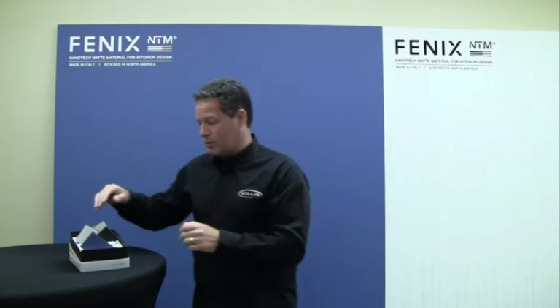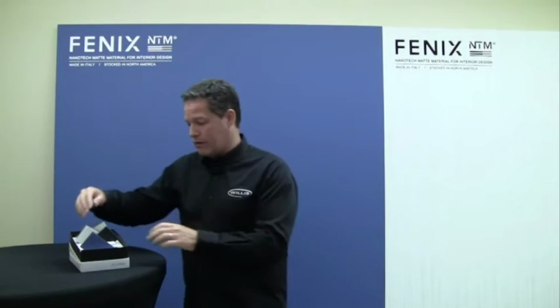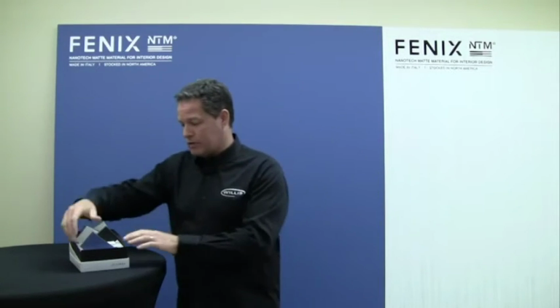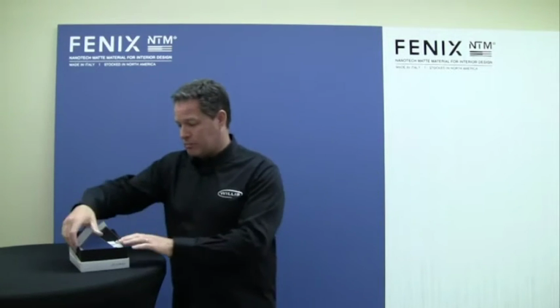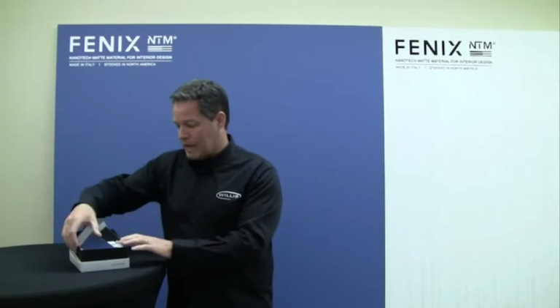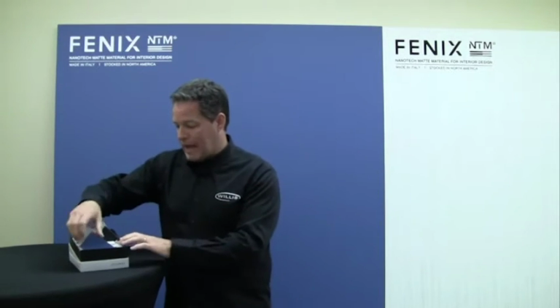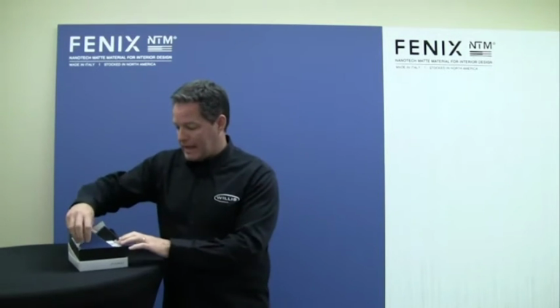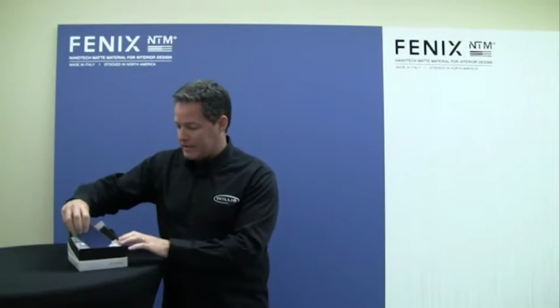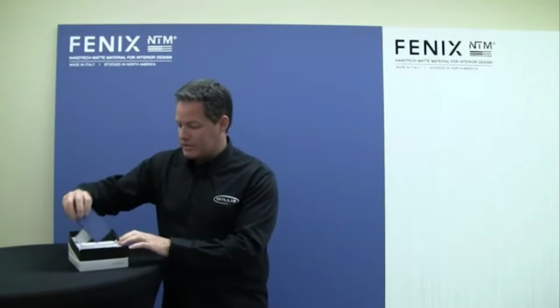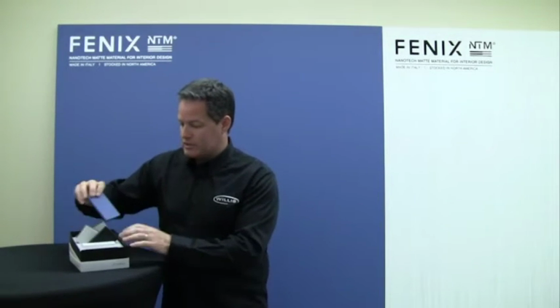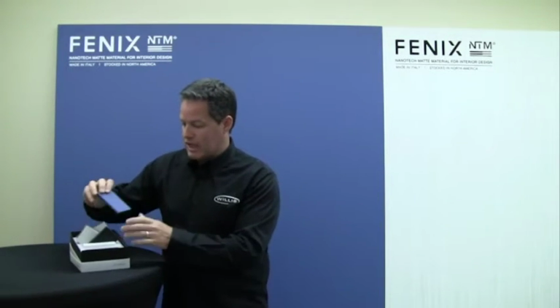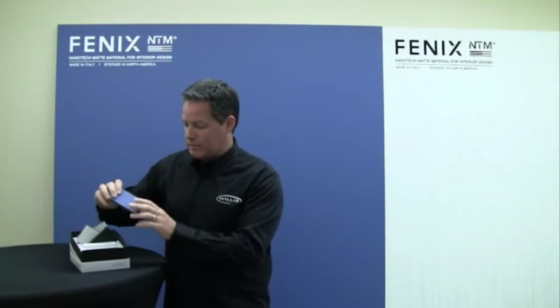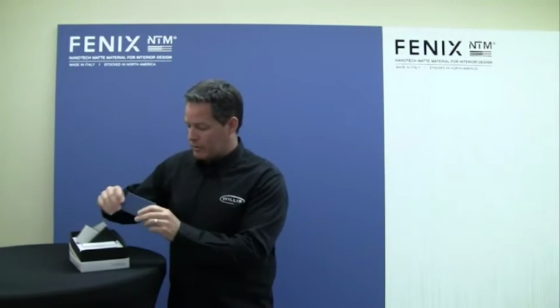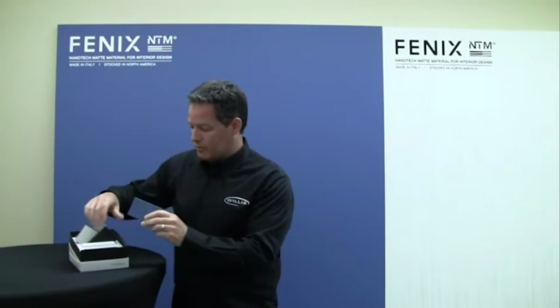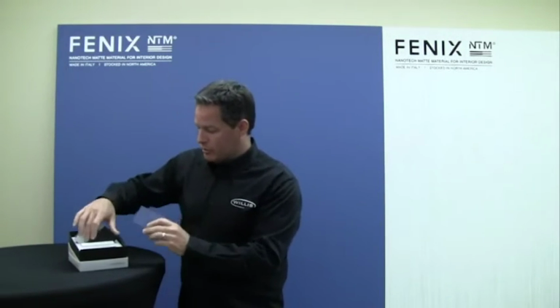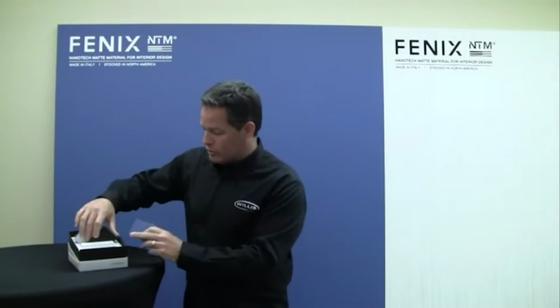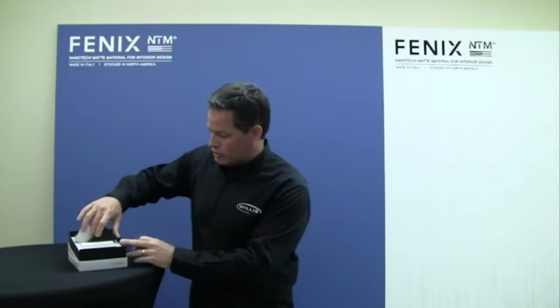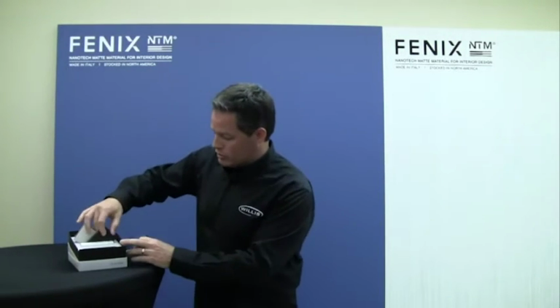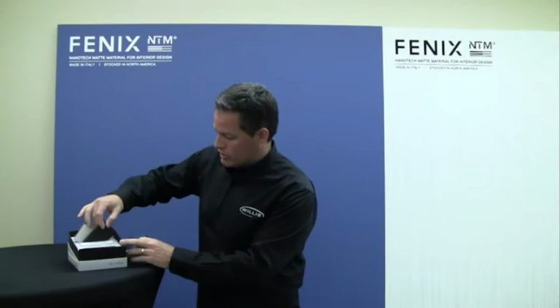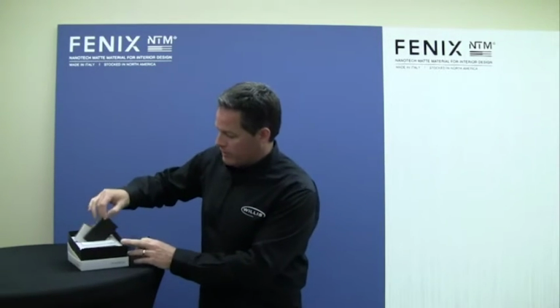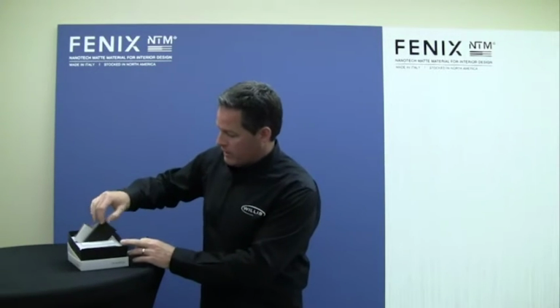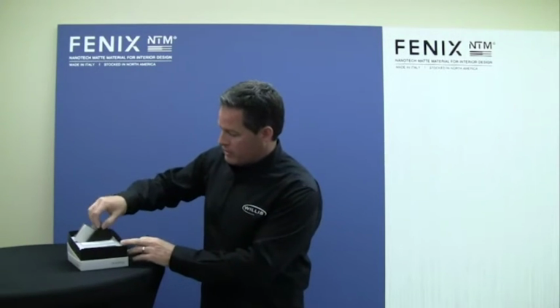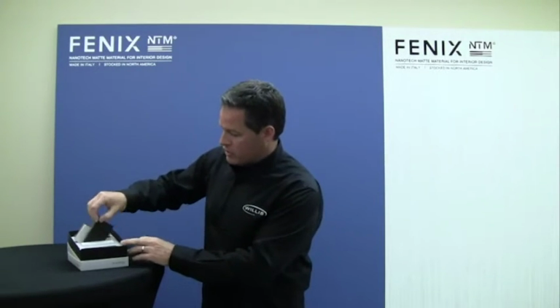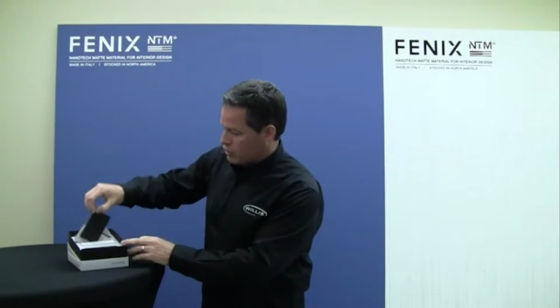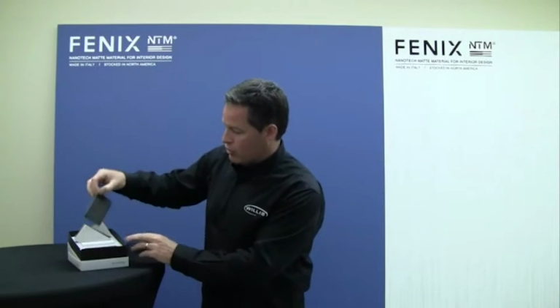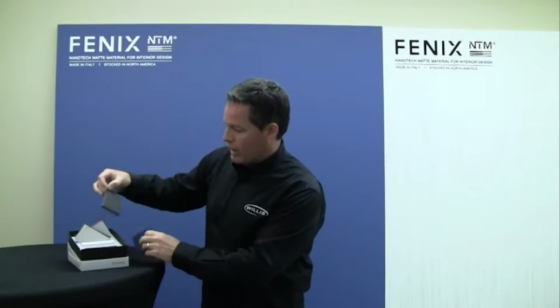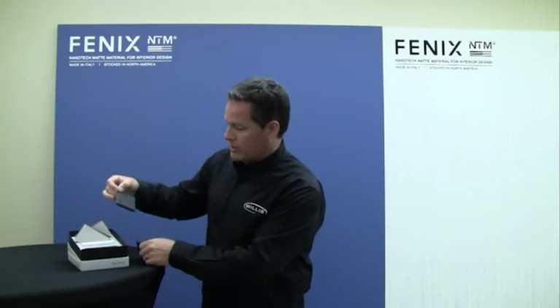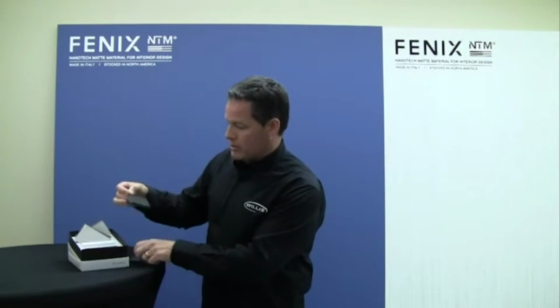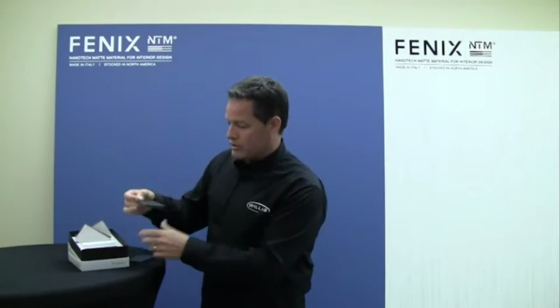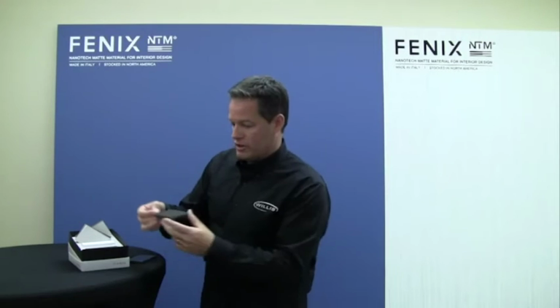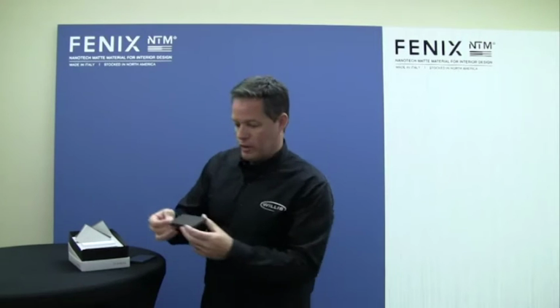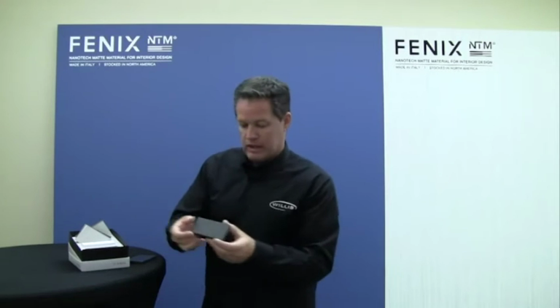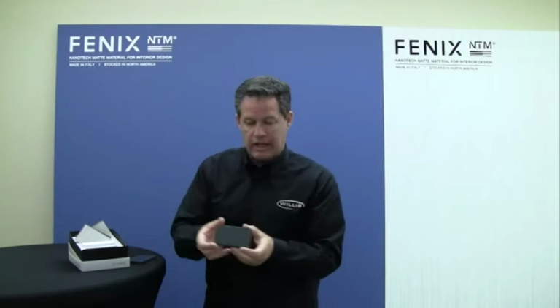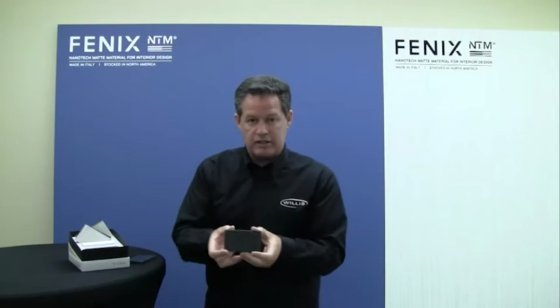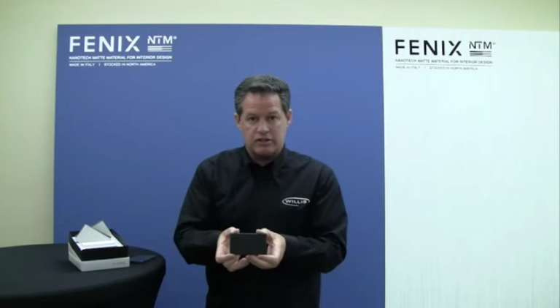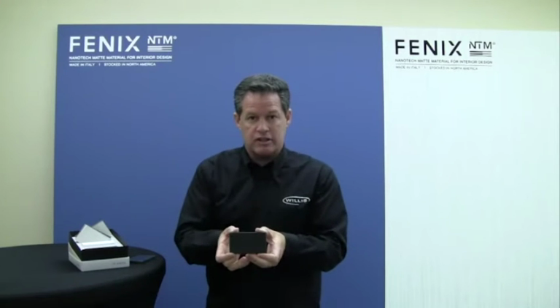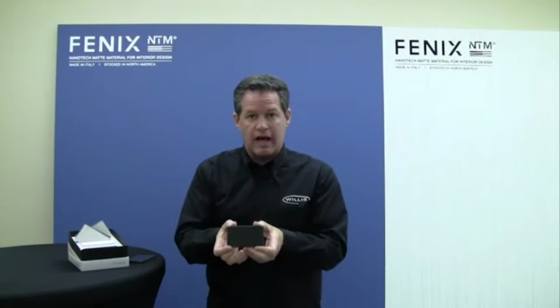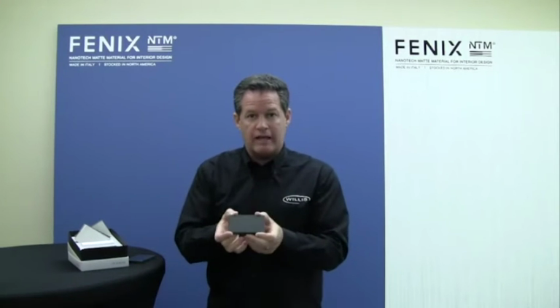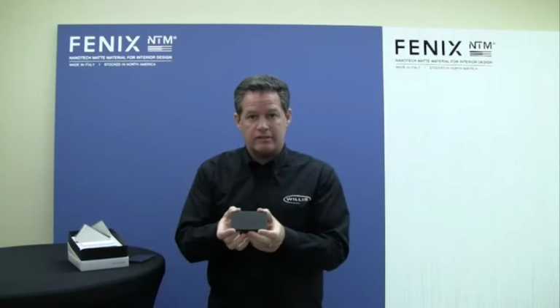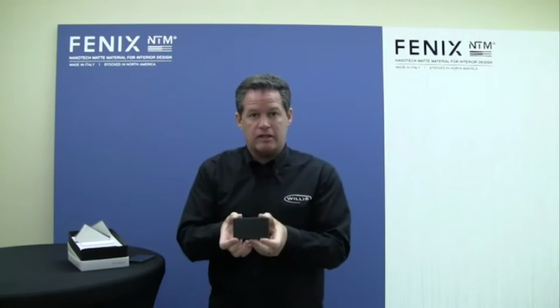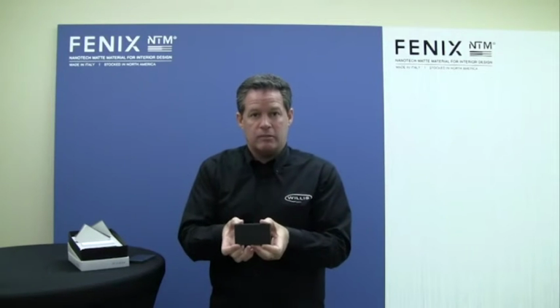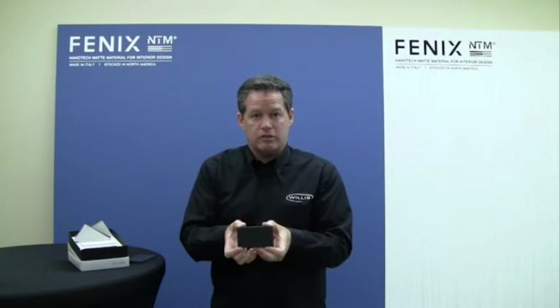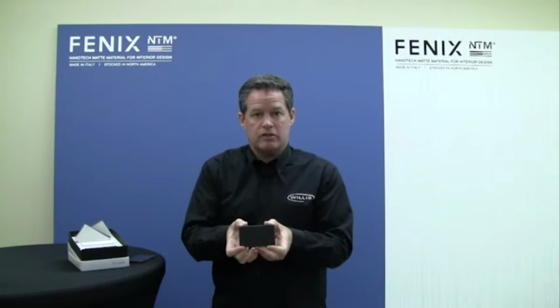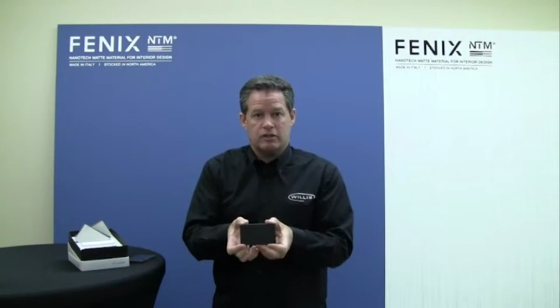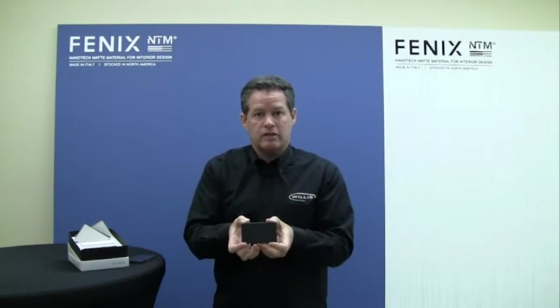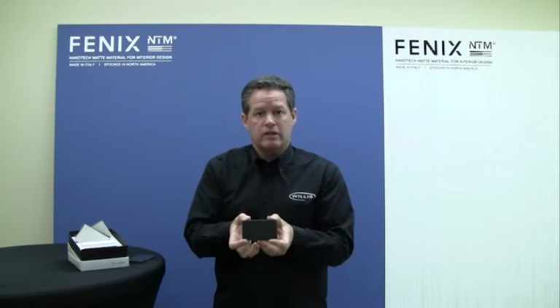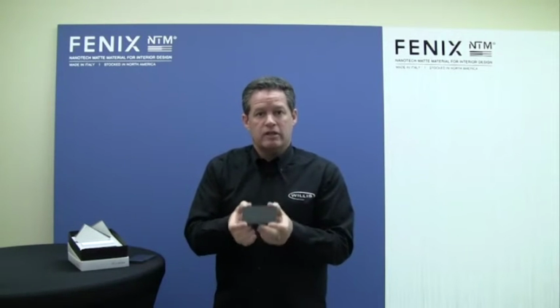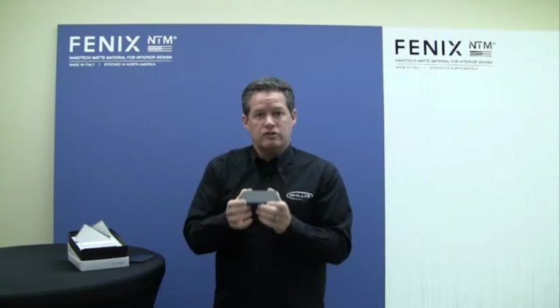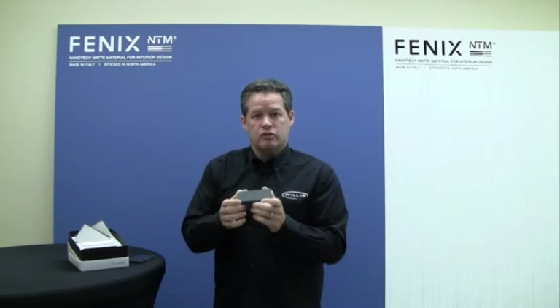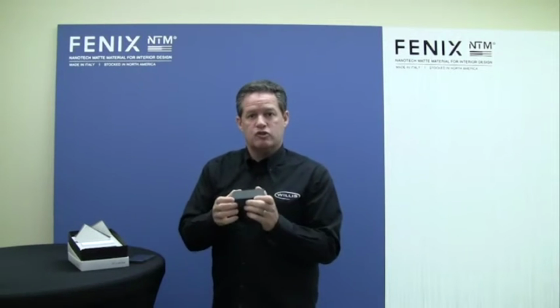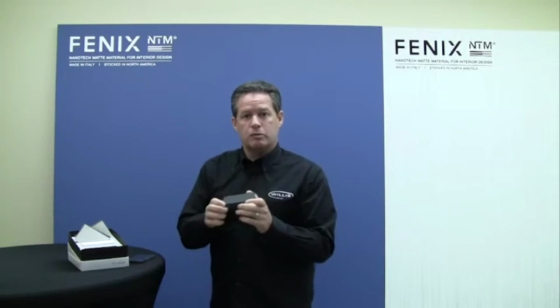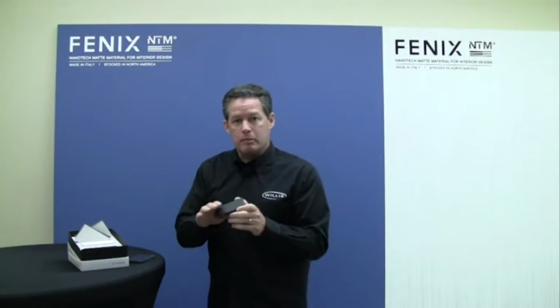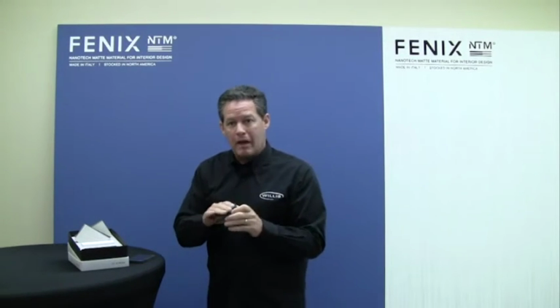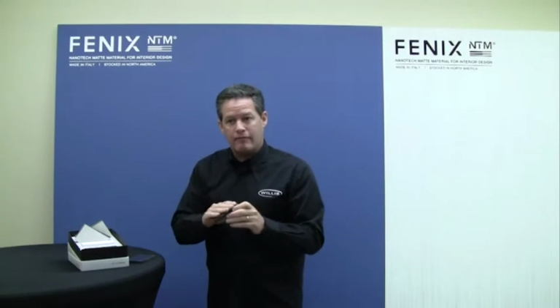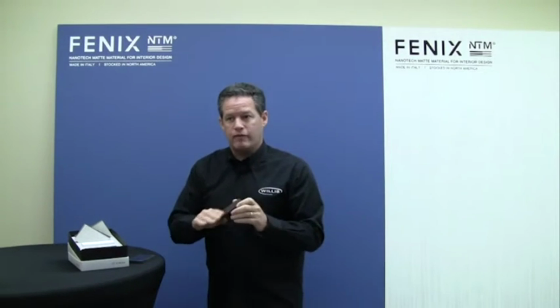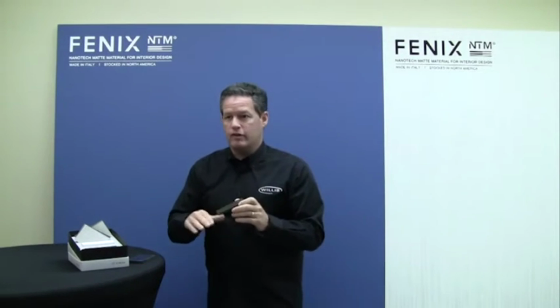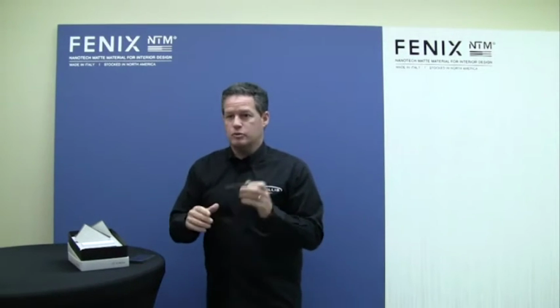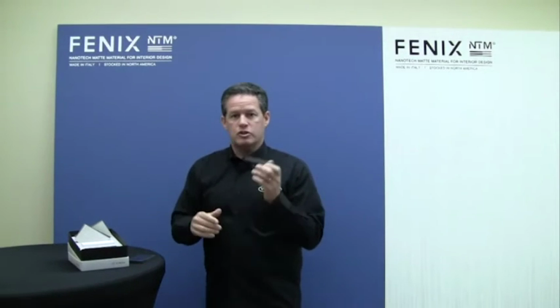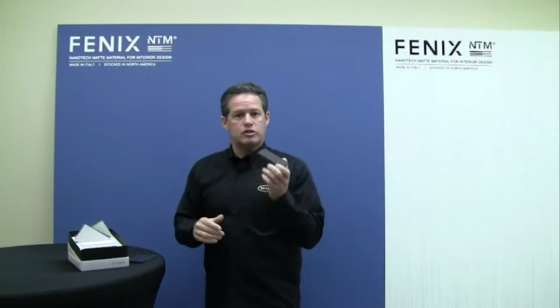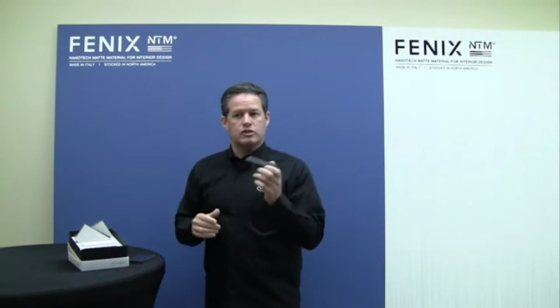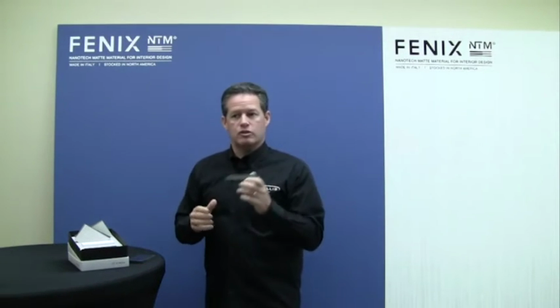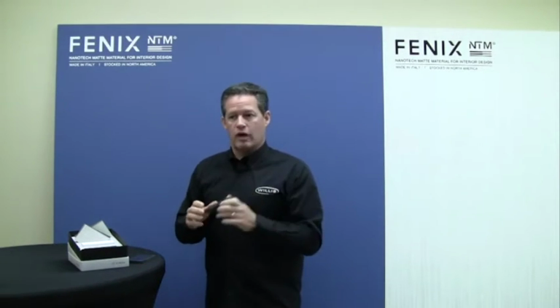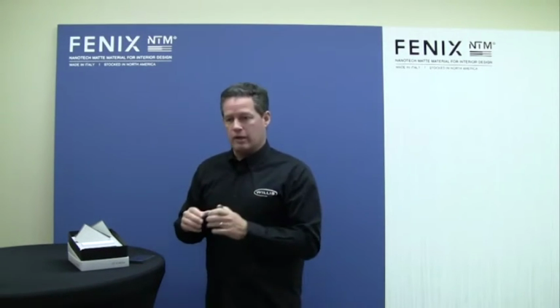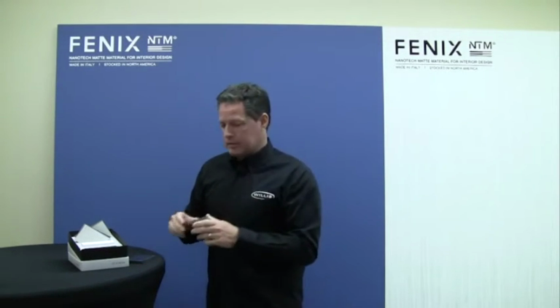Light goes in and just dies. We have this black as an example, and blues — it's incredible to see the way the light just dies in the material.